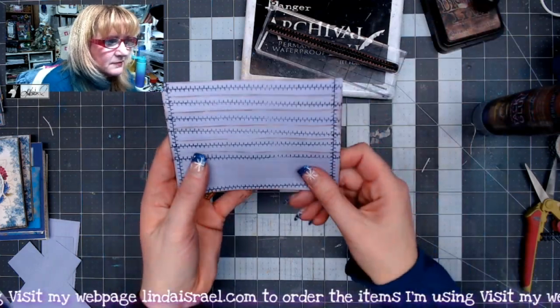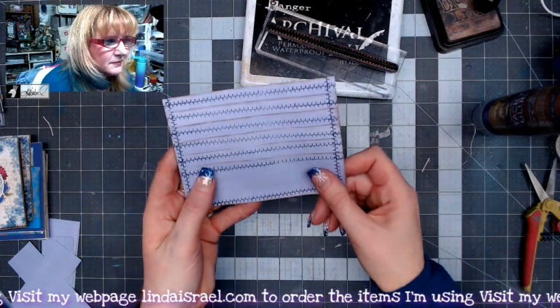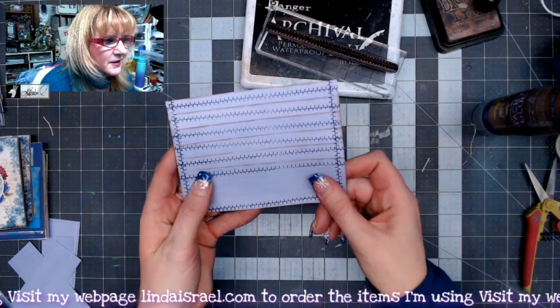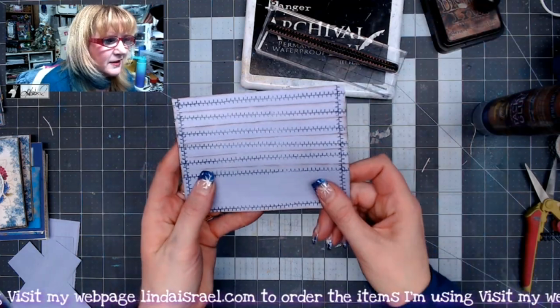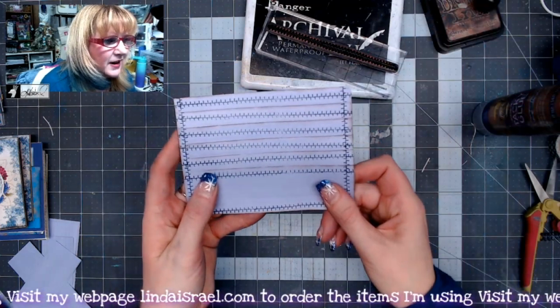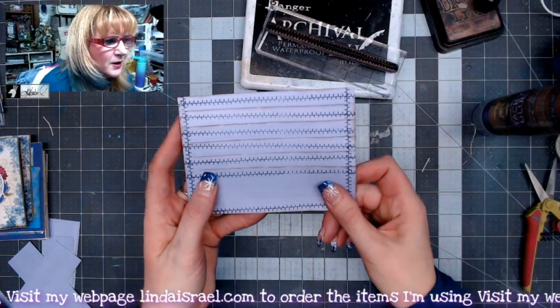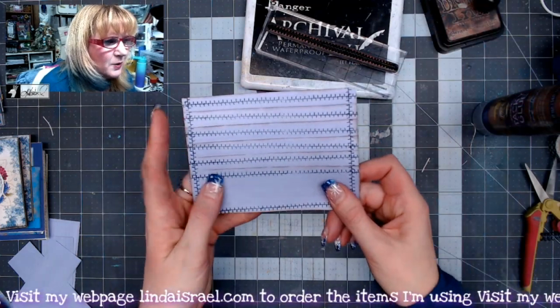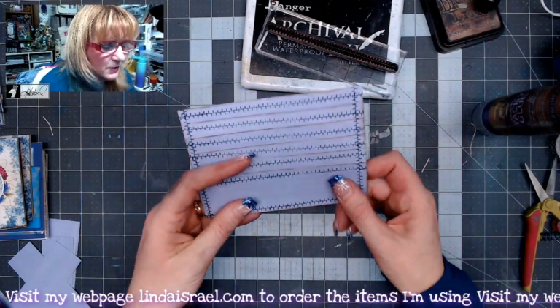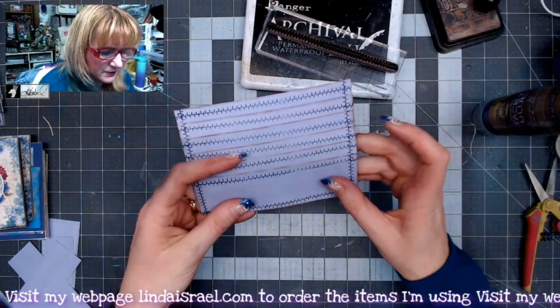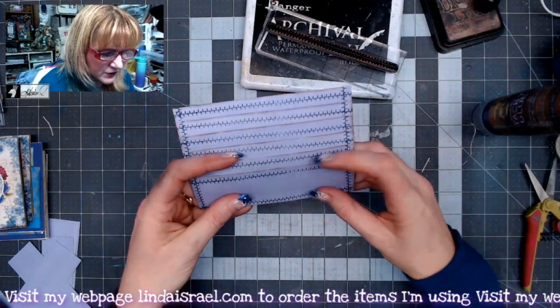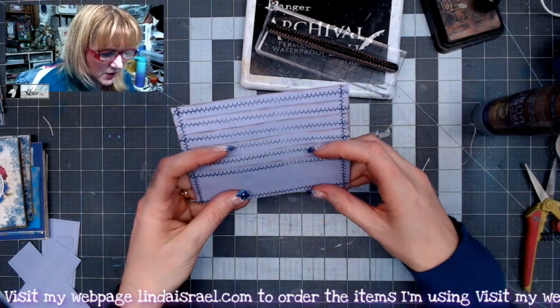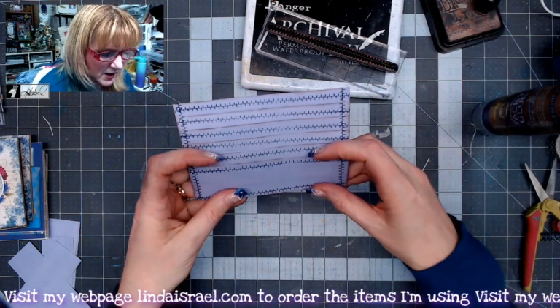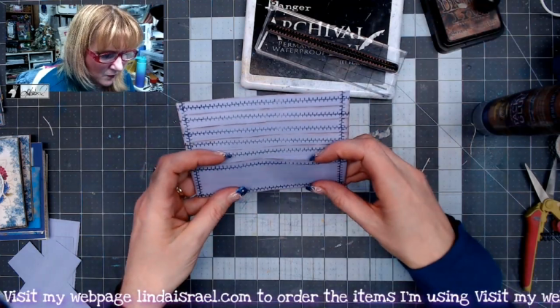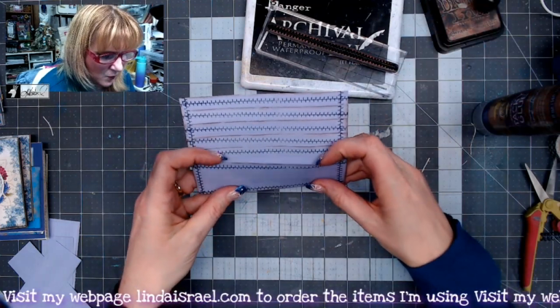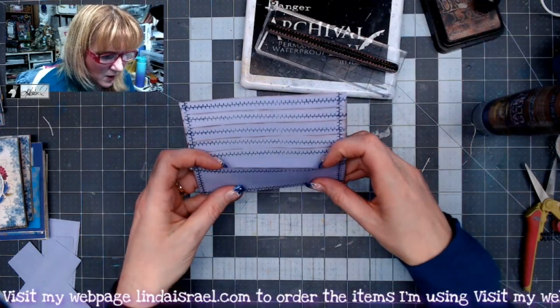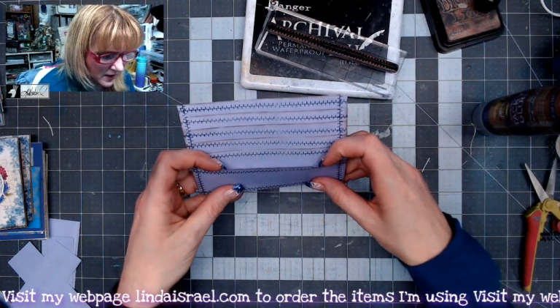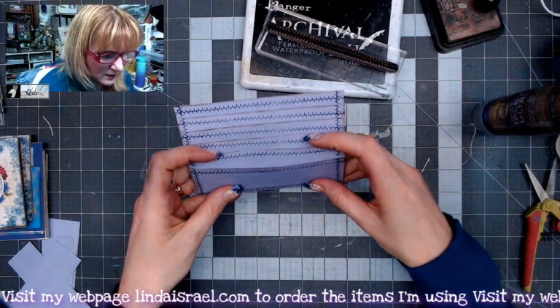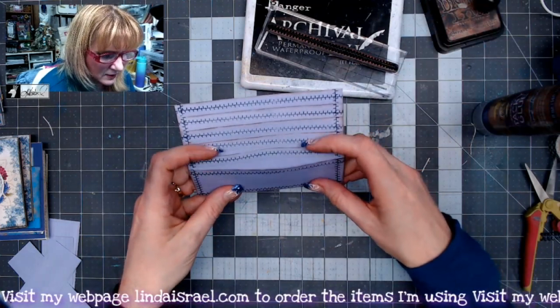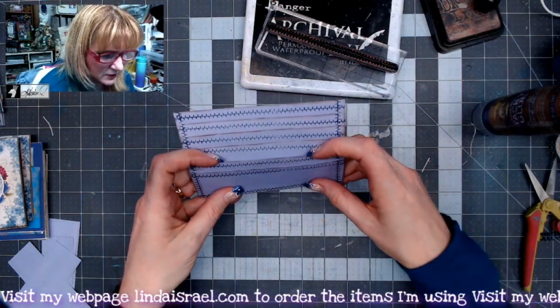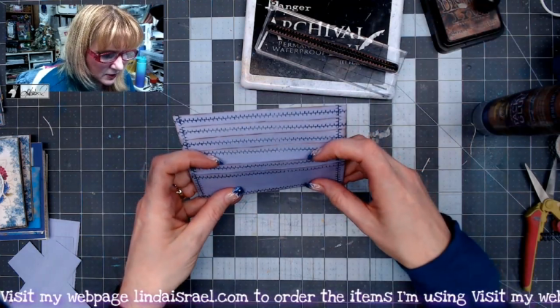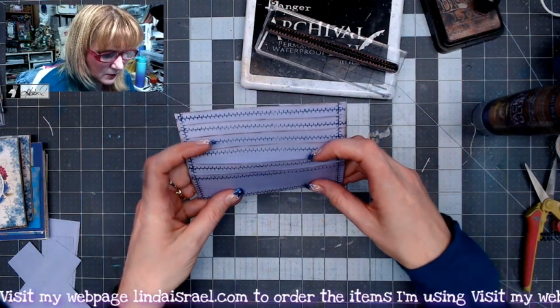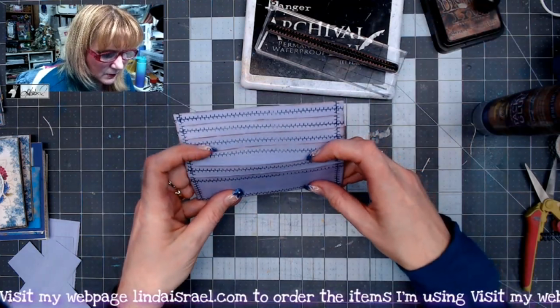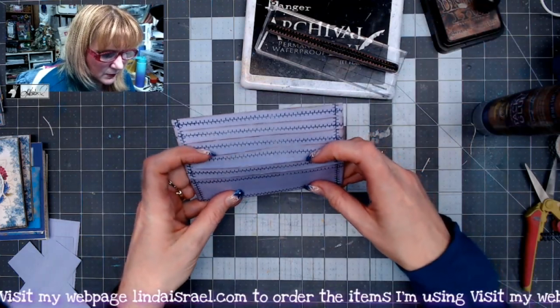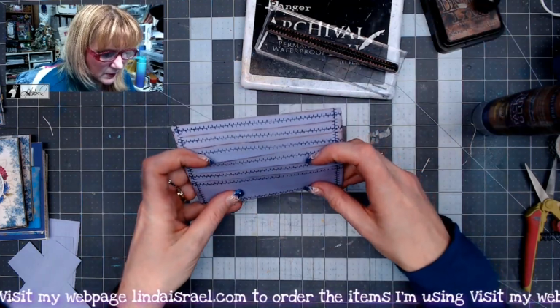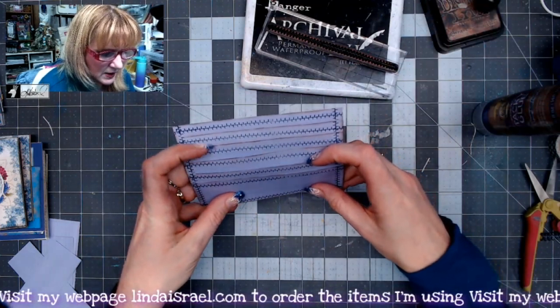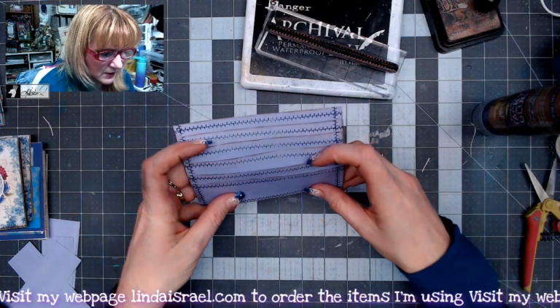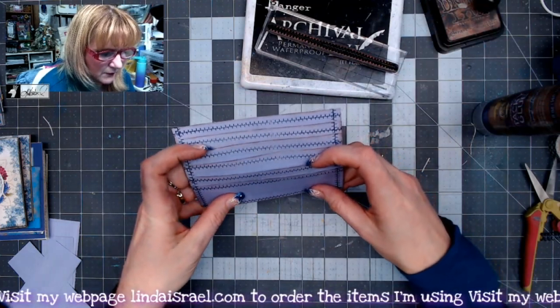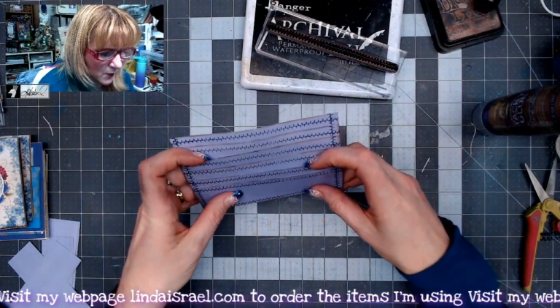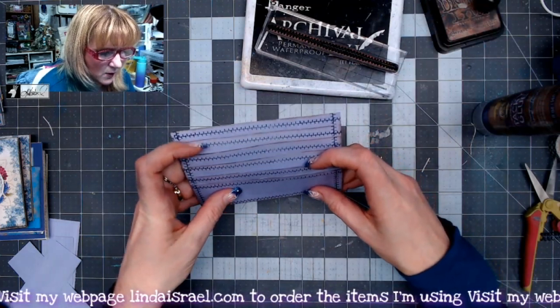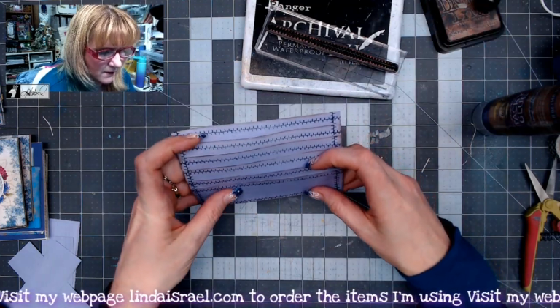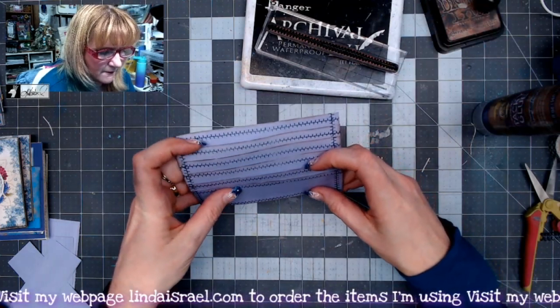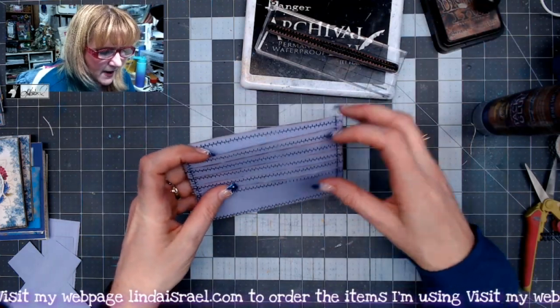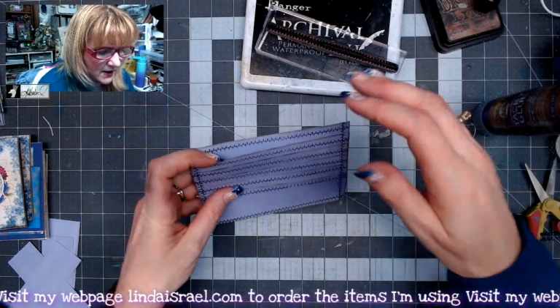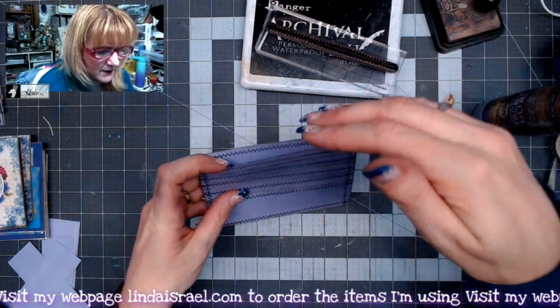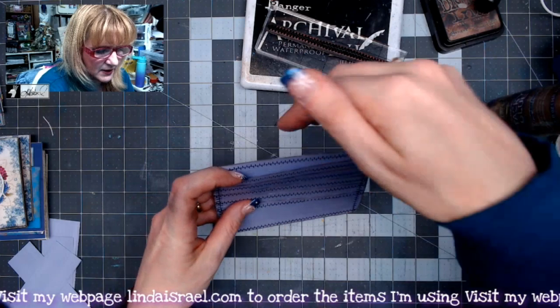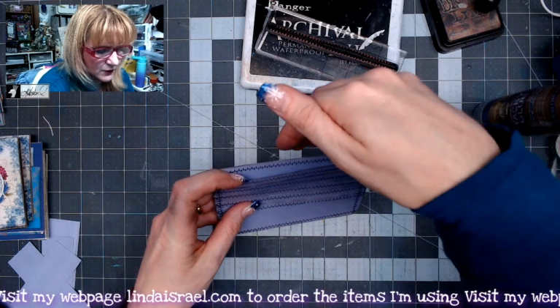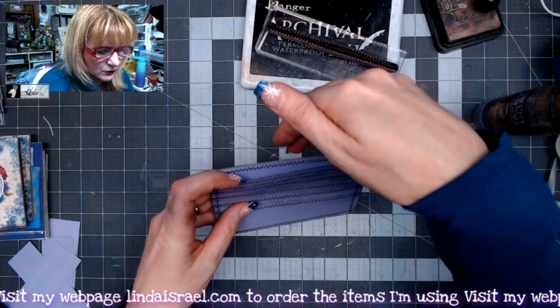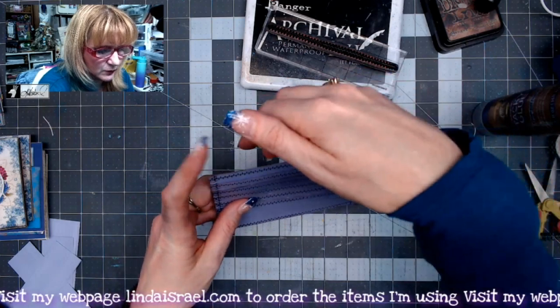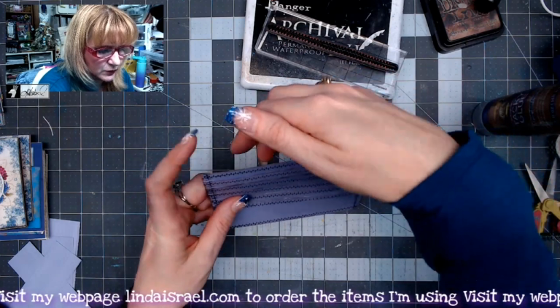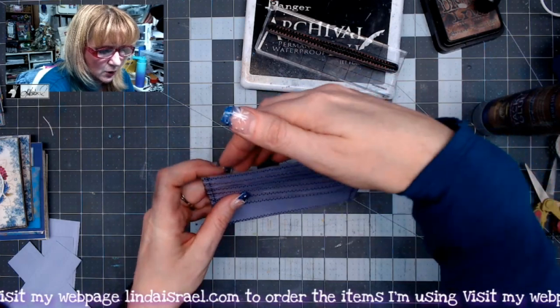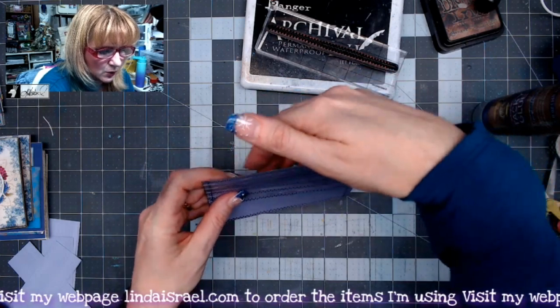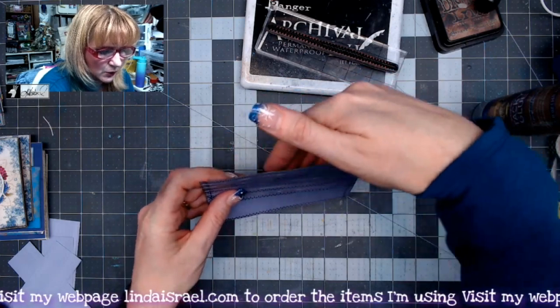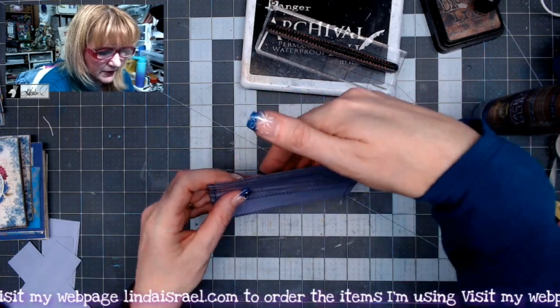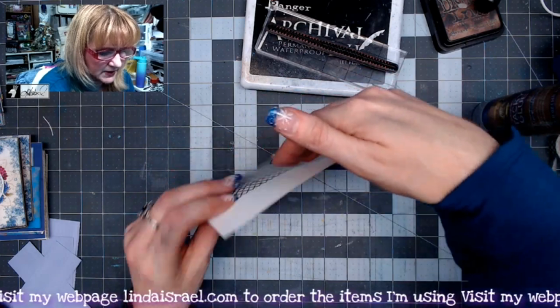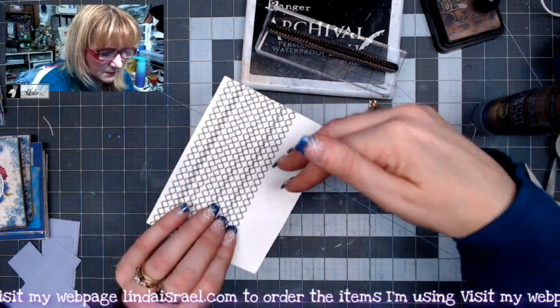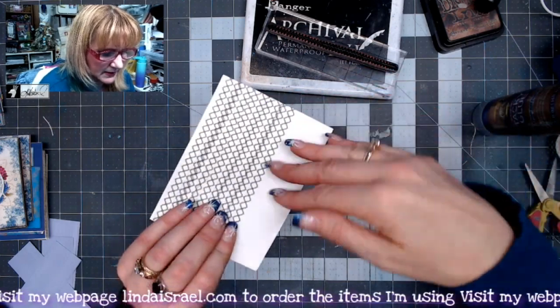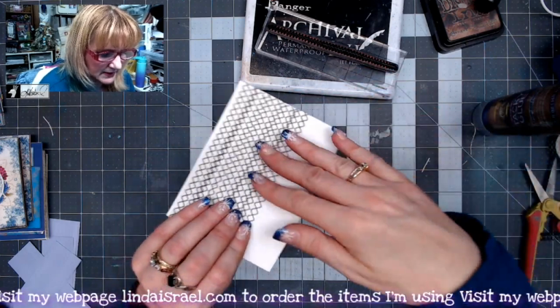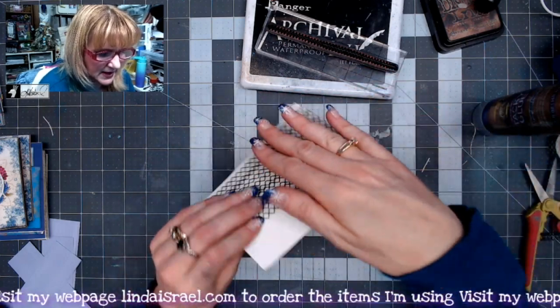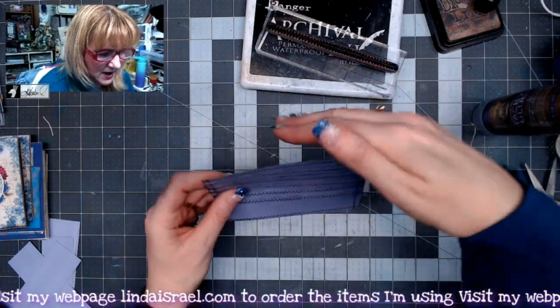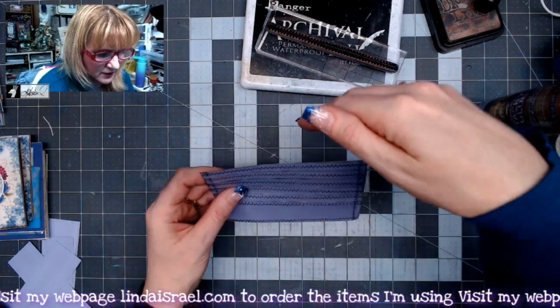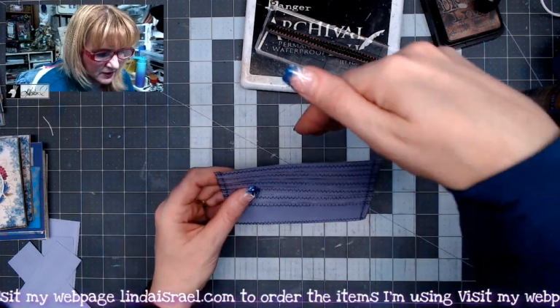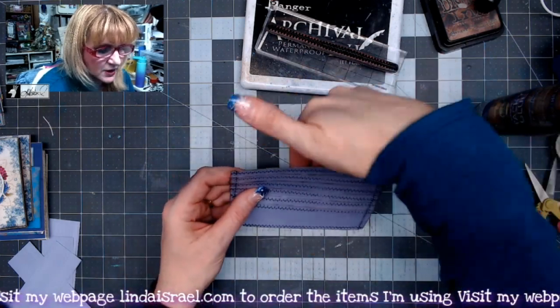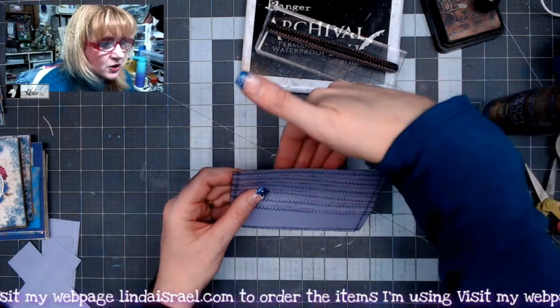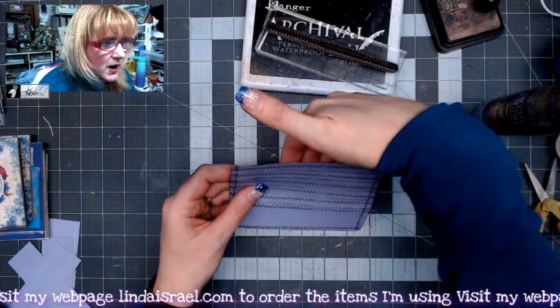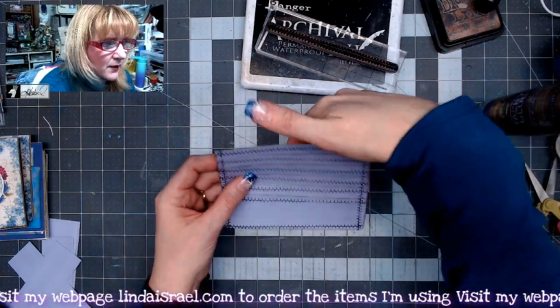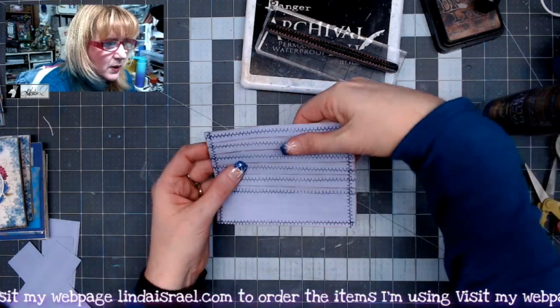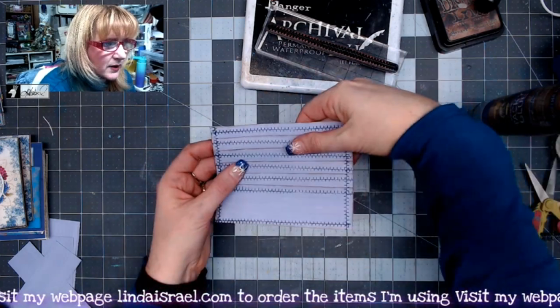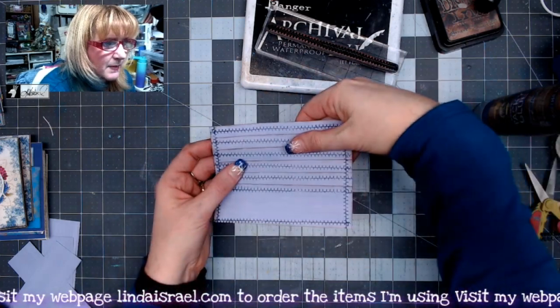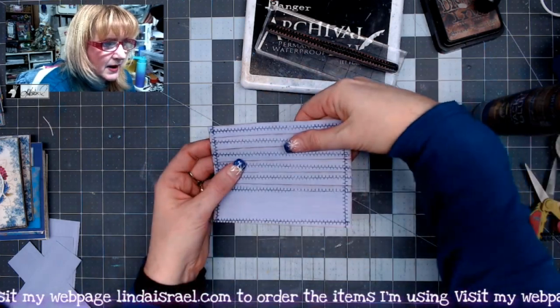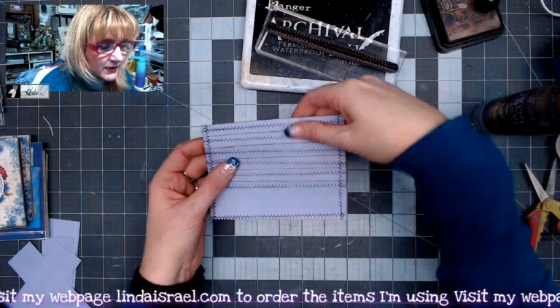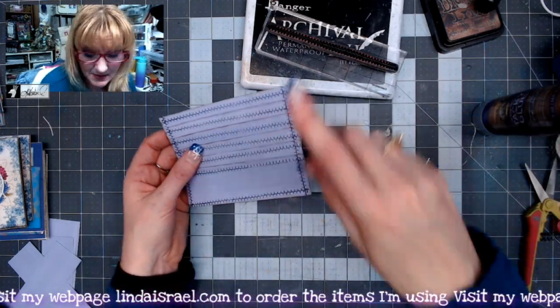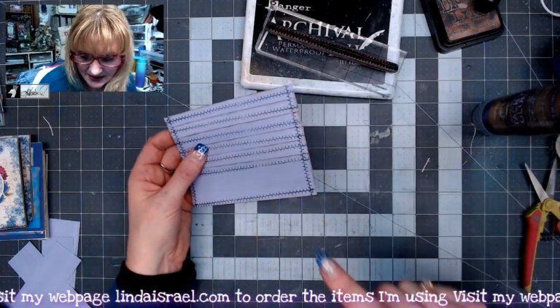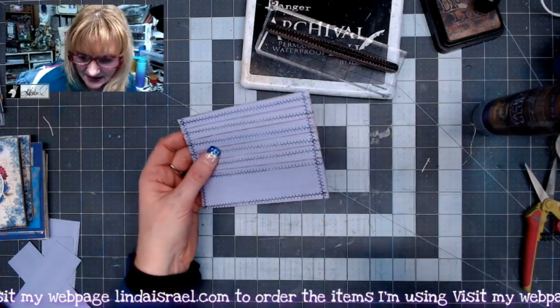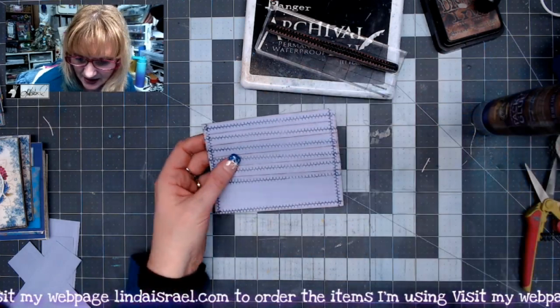Isn't that kind of cool? So you have one, two, three, four, five — and if you don't glue this completely down, you have one in the back that makes six.